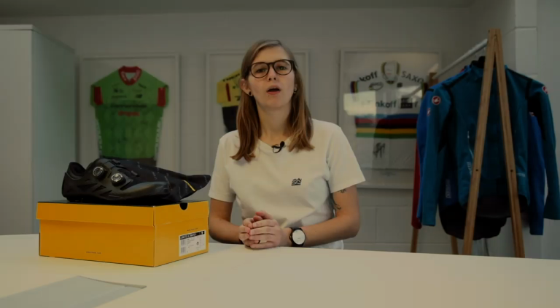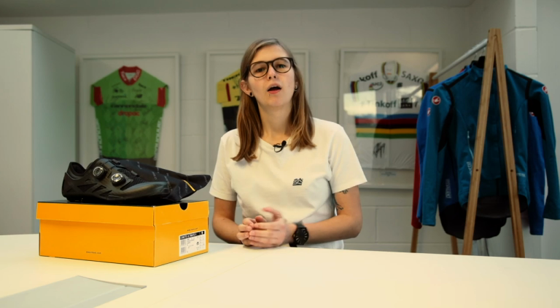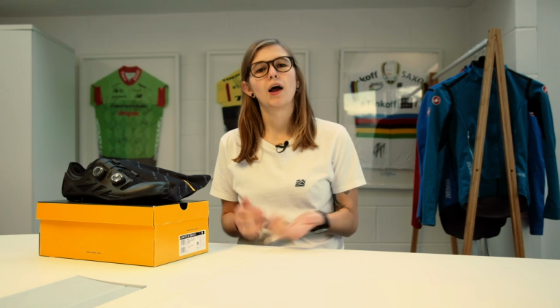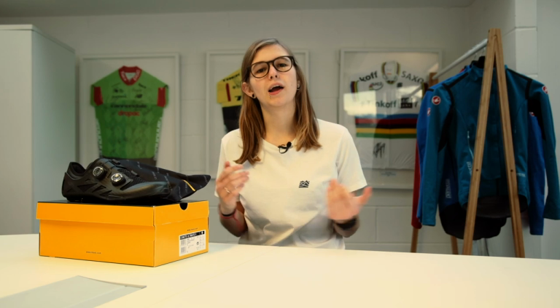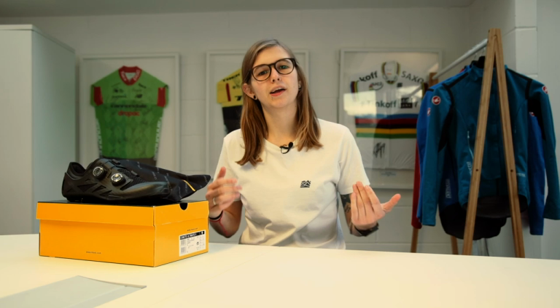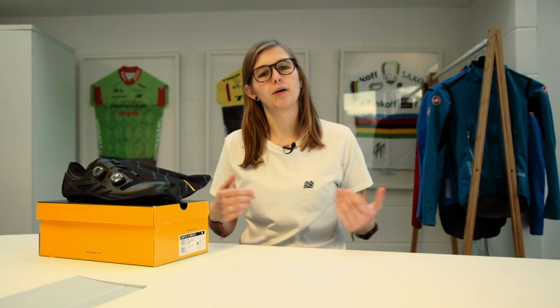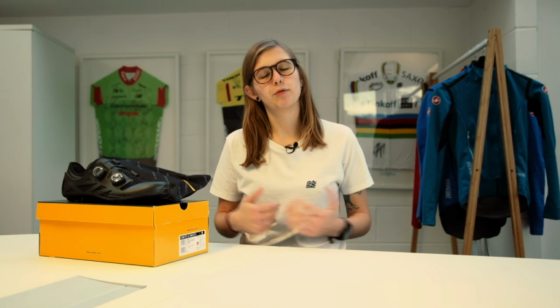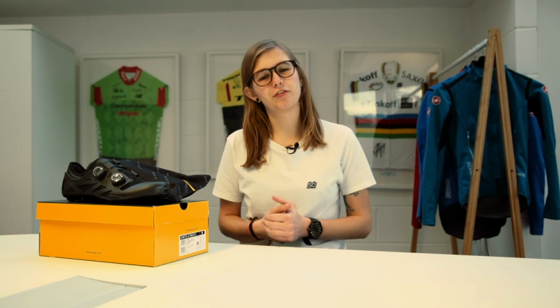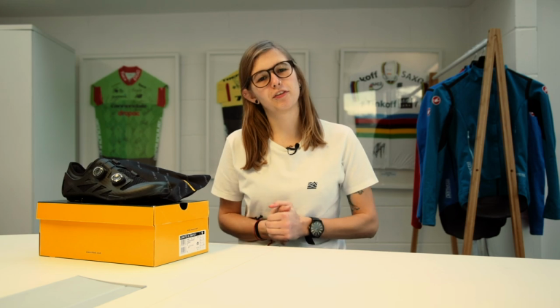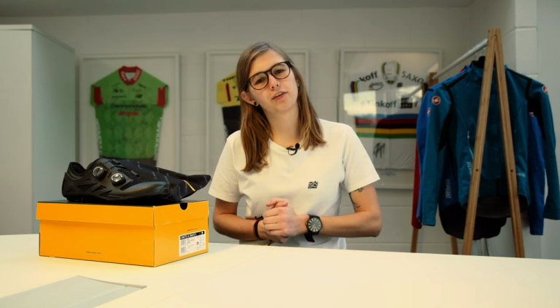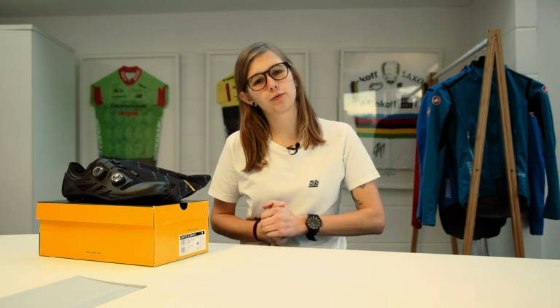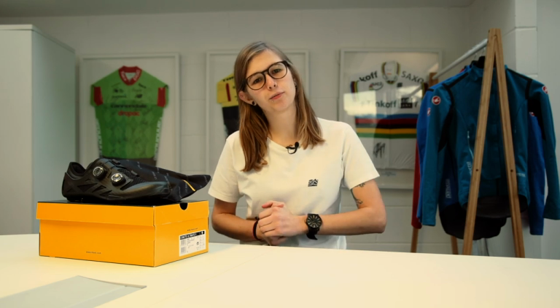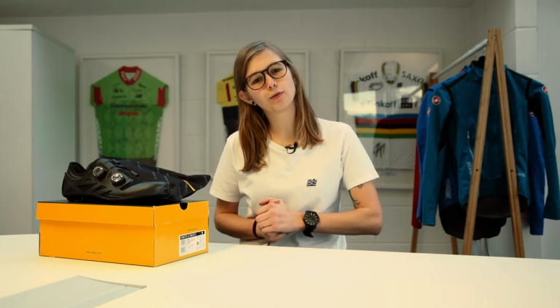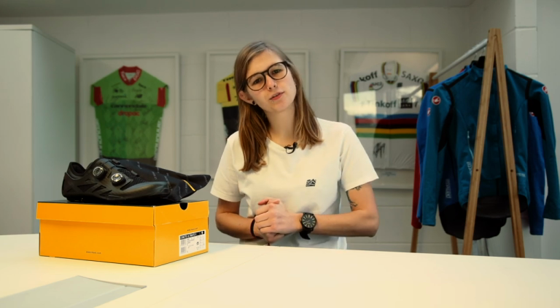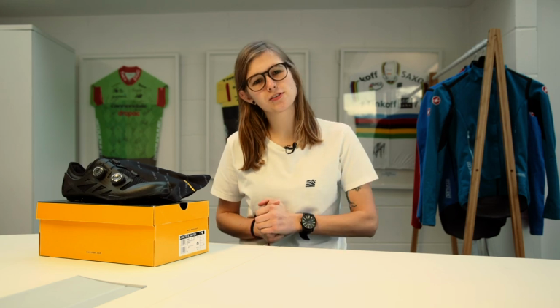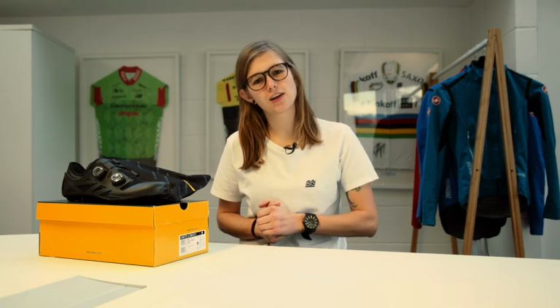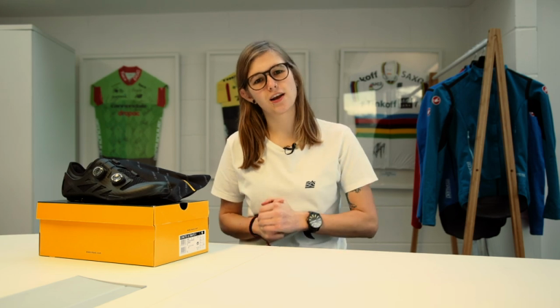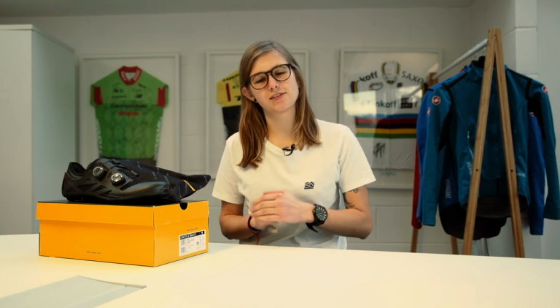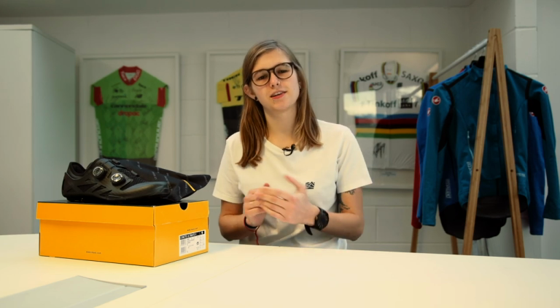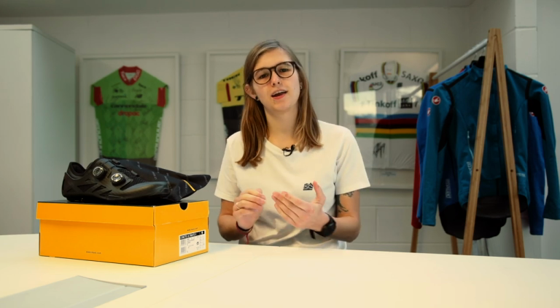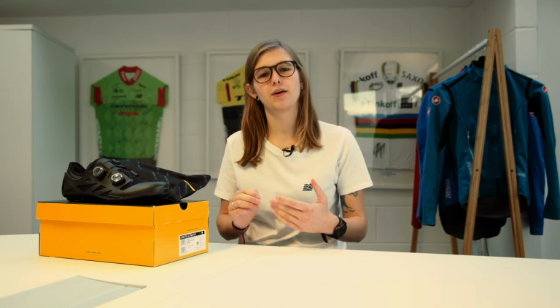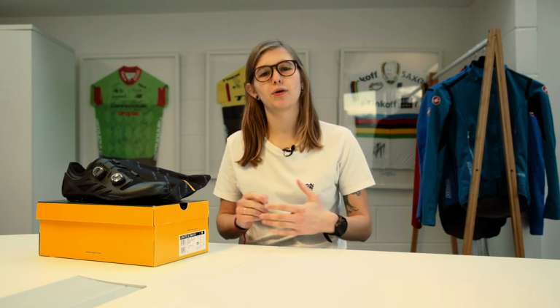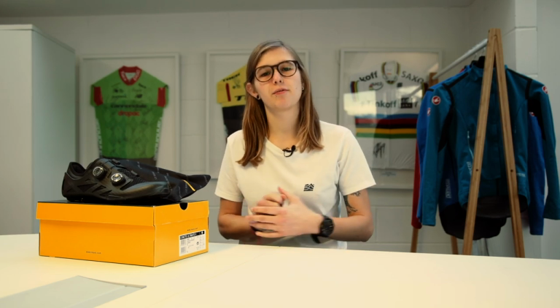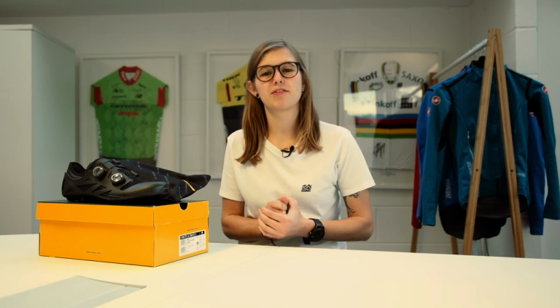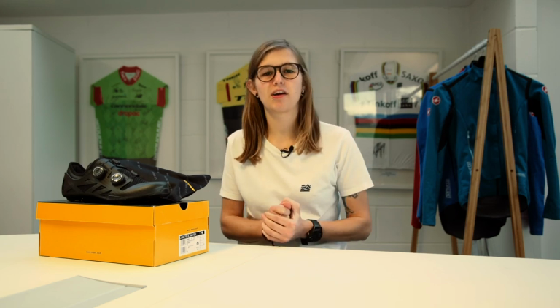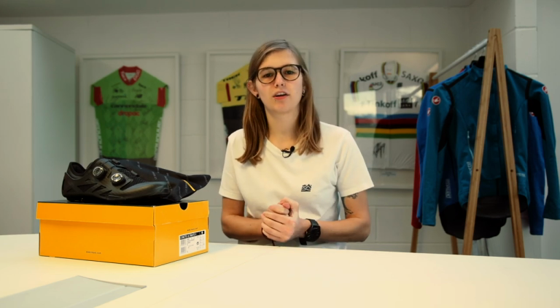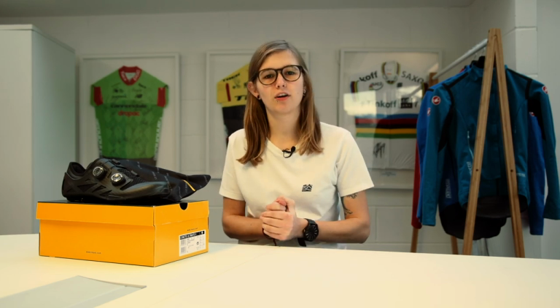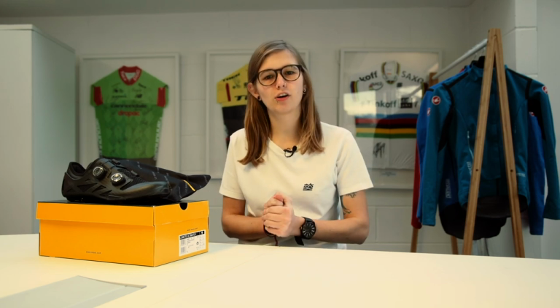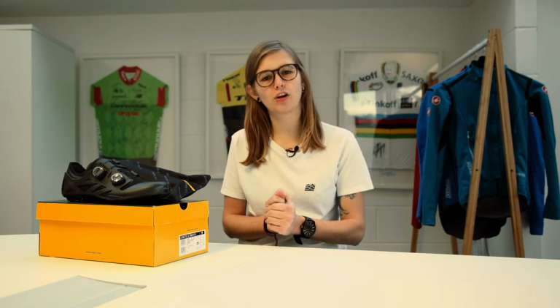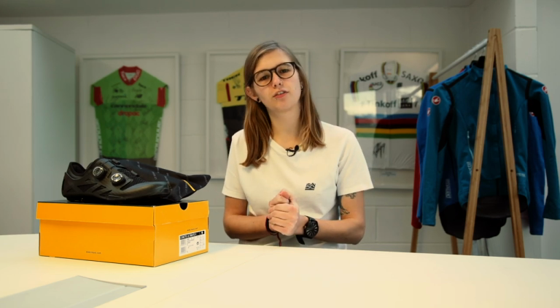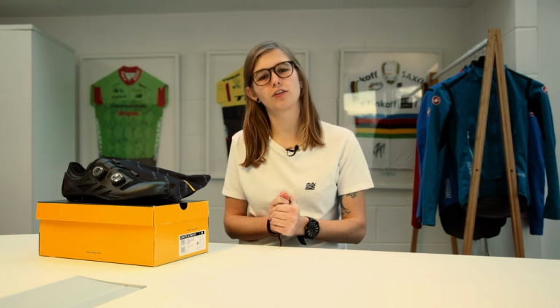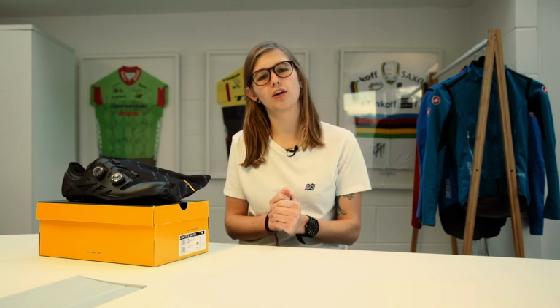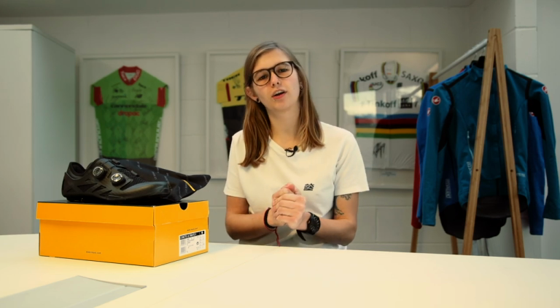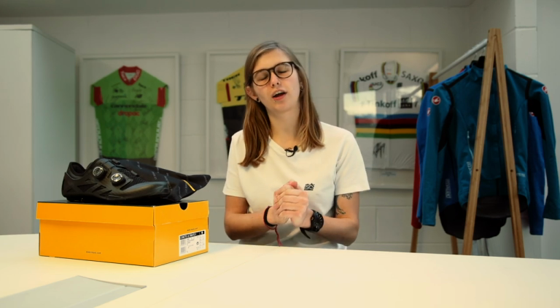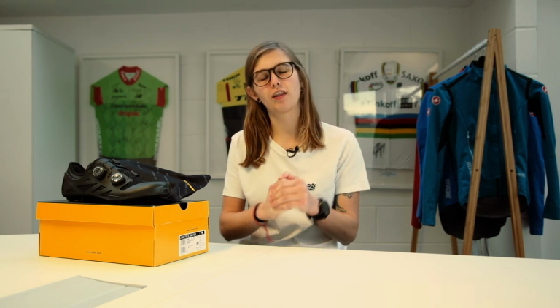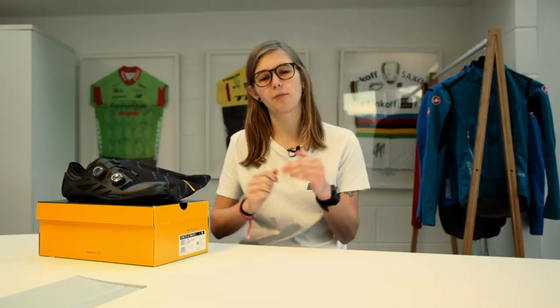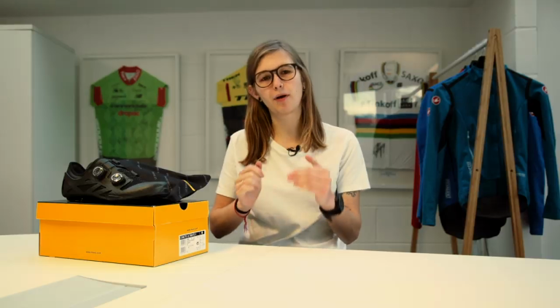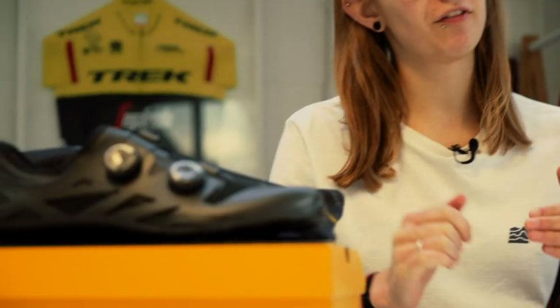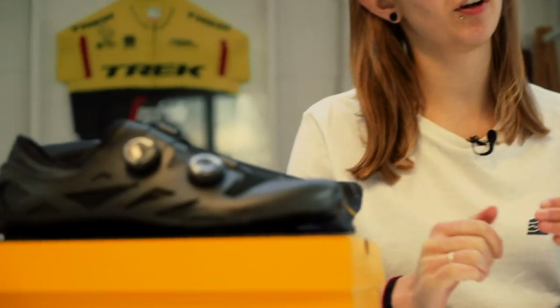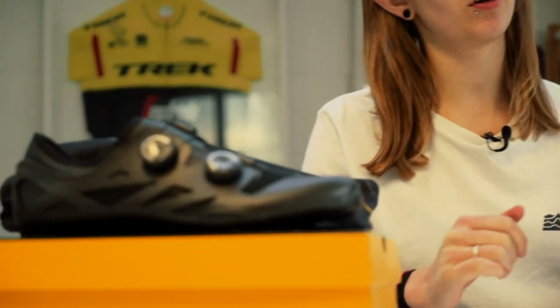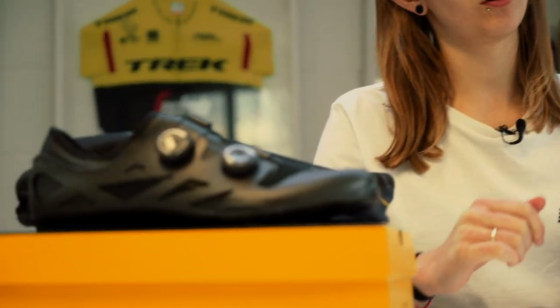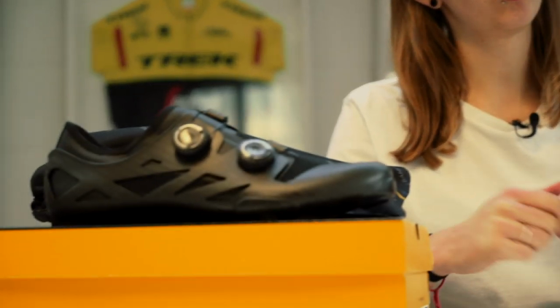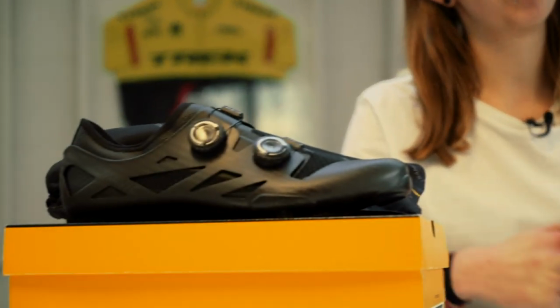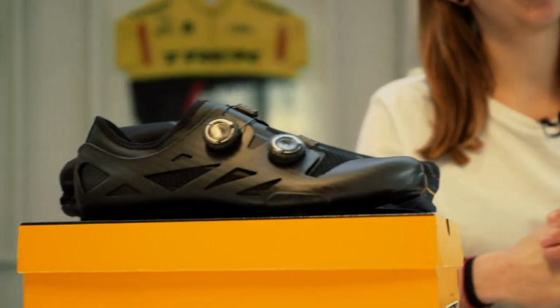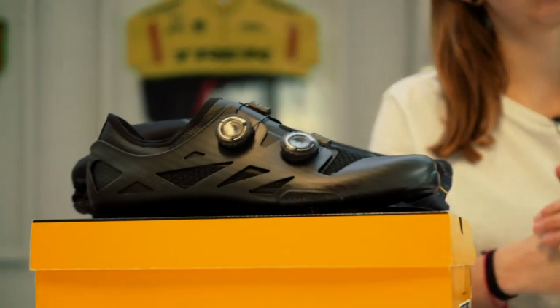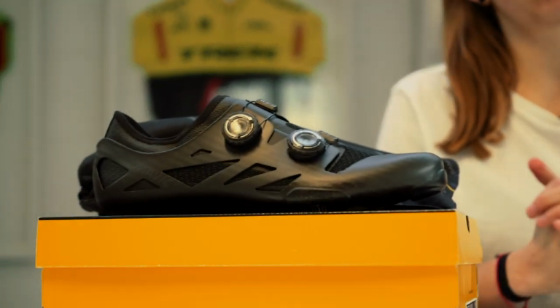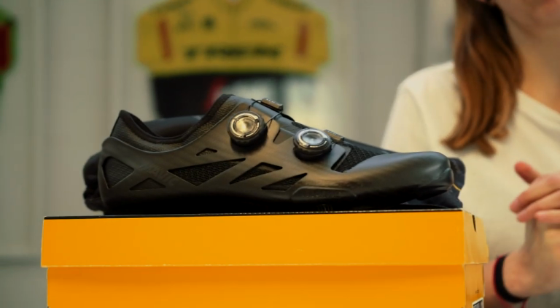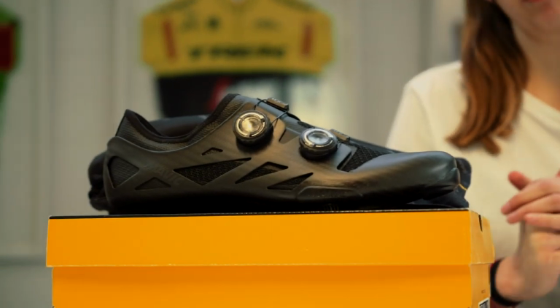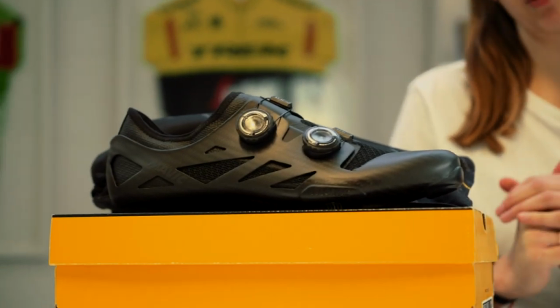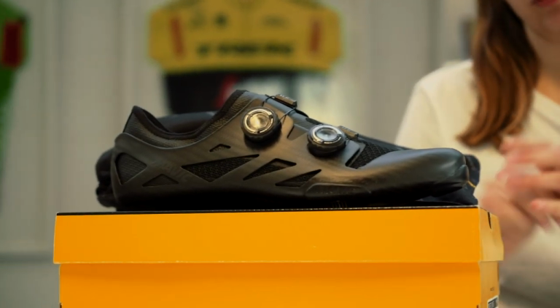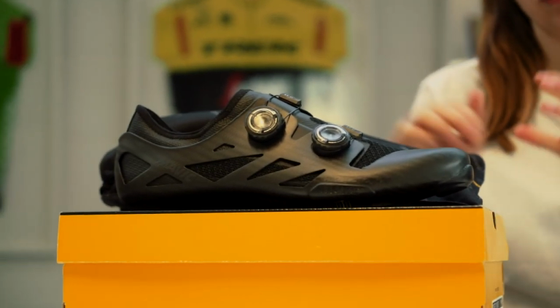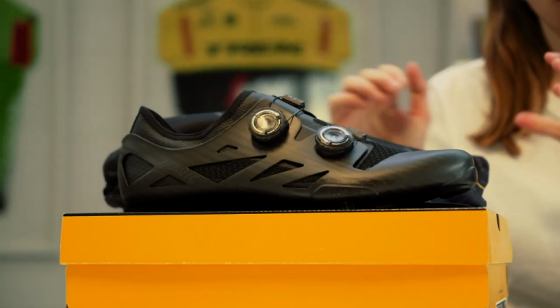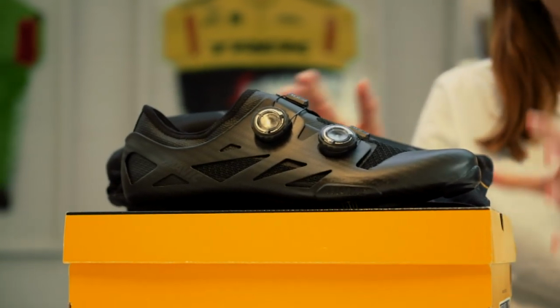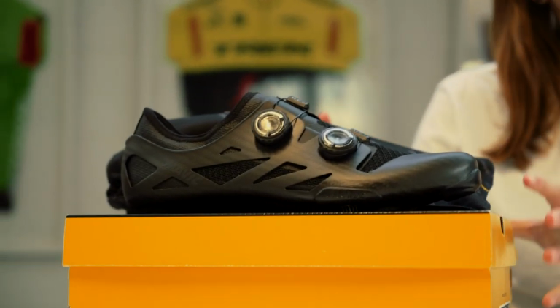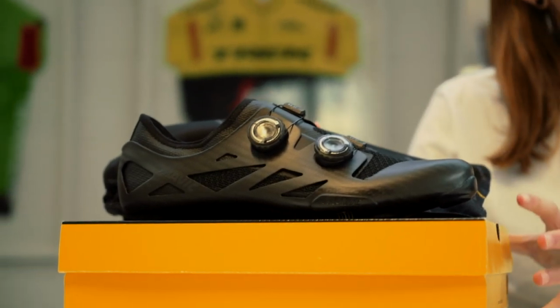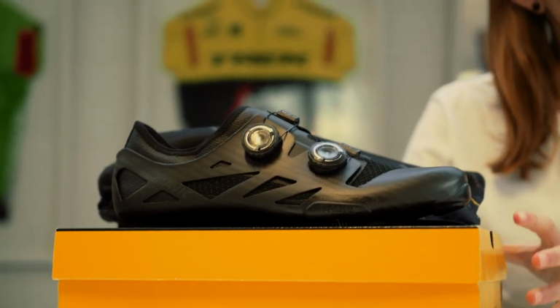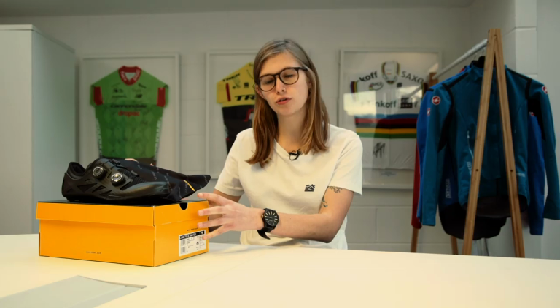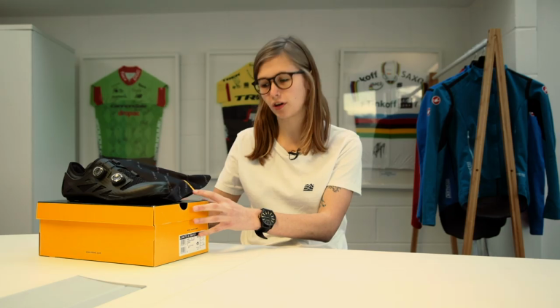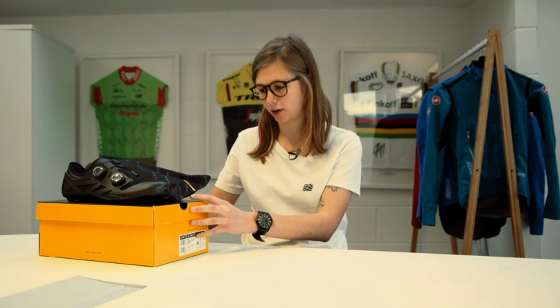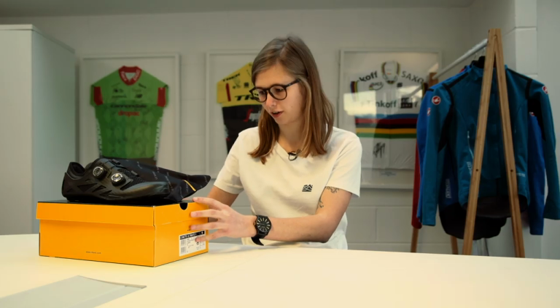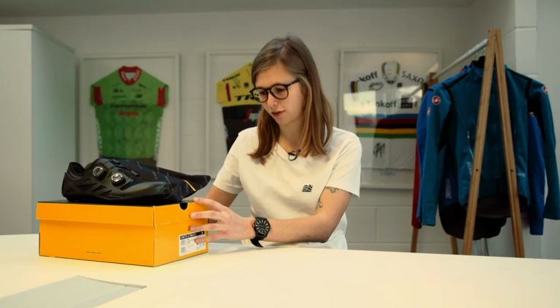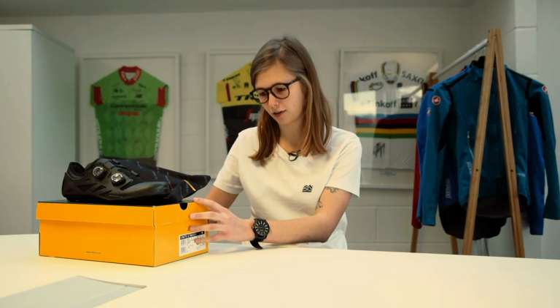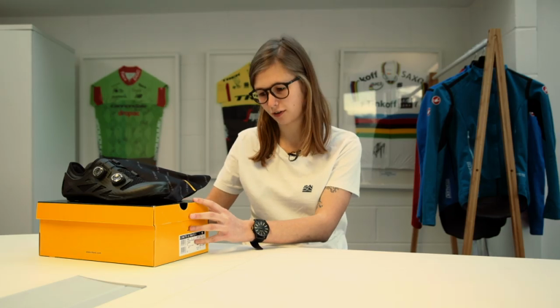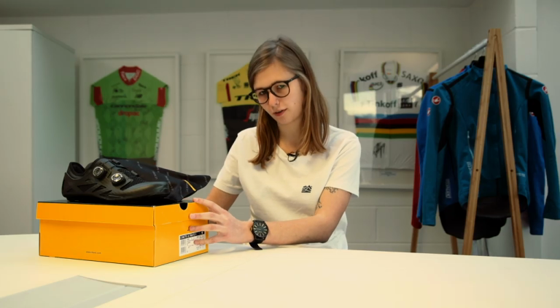Hey, I'm Lucy at Sigma Sports and today we're going to be taking a closer look at the Mavic Comet Ultimate 2 Cycling Shoes.